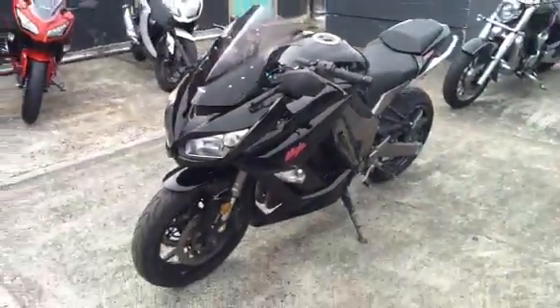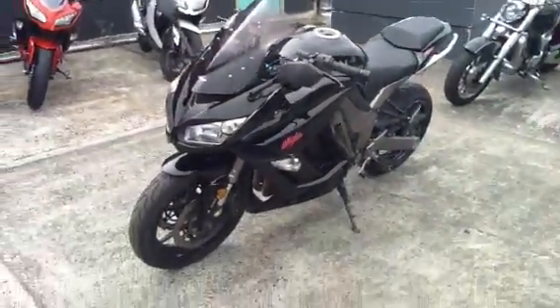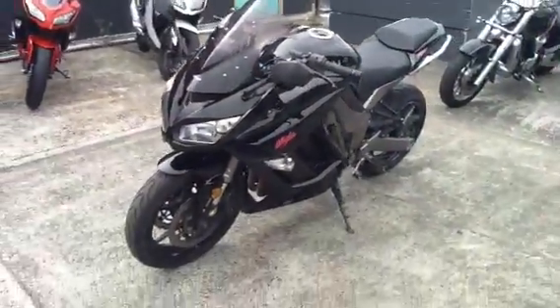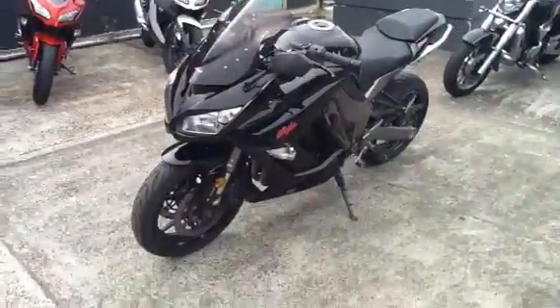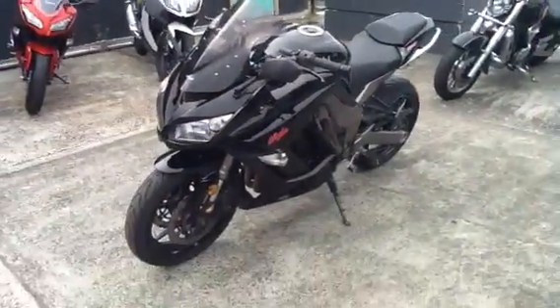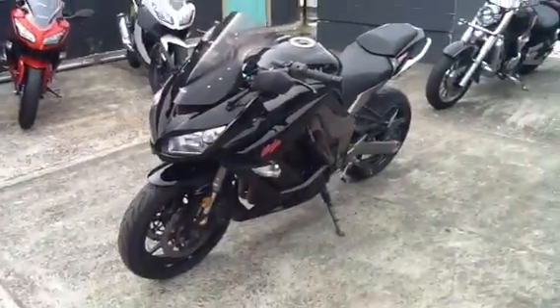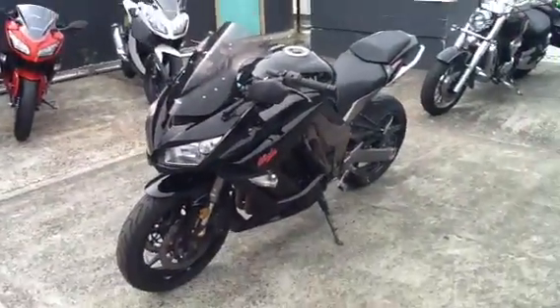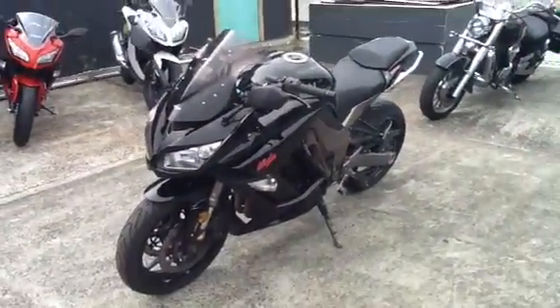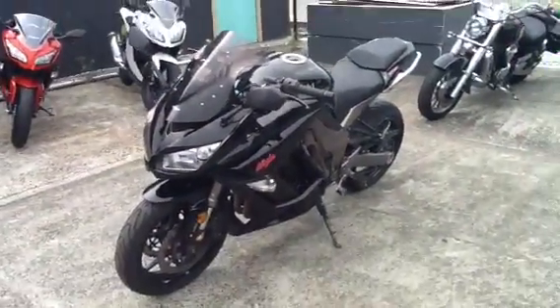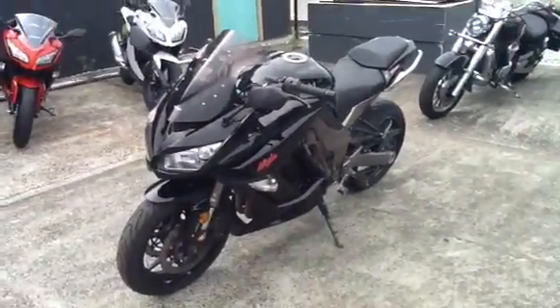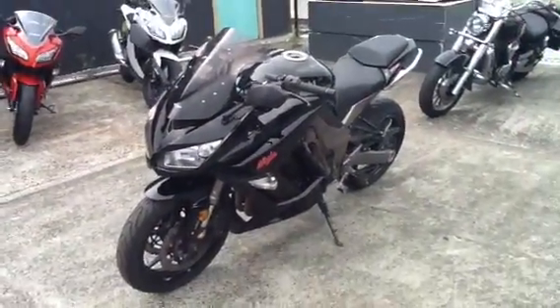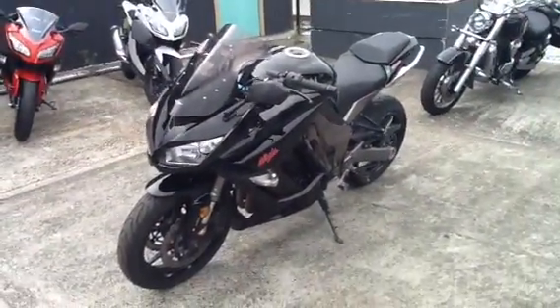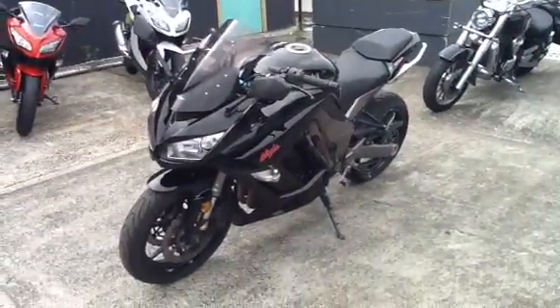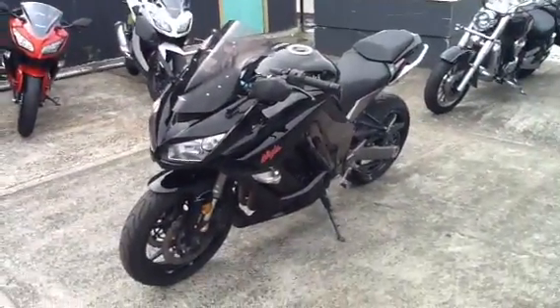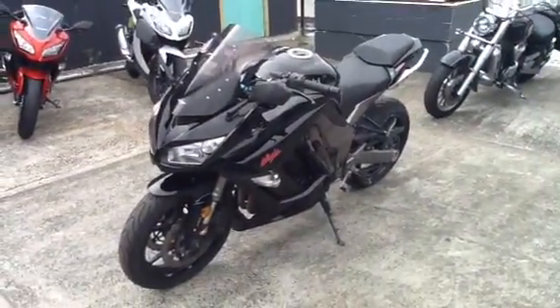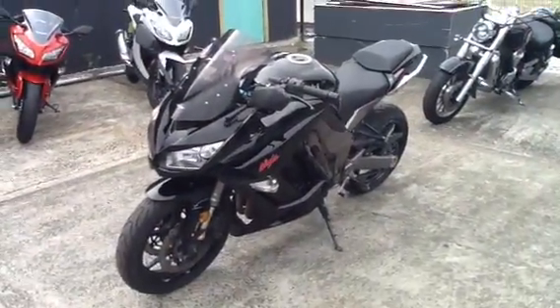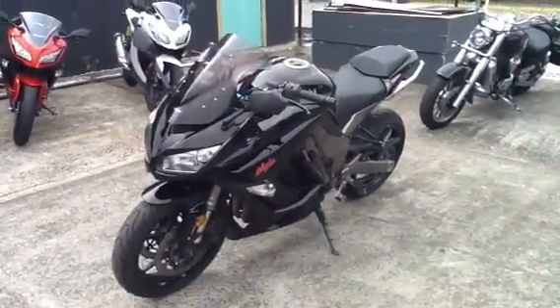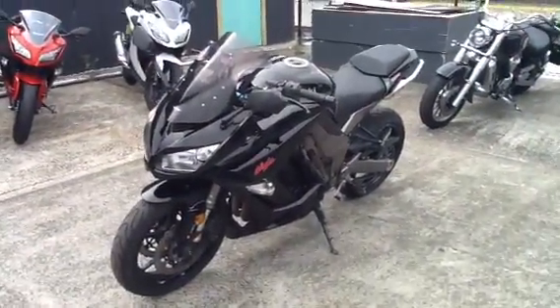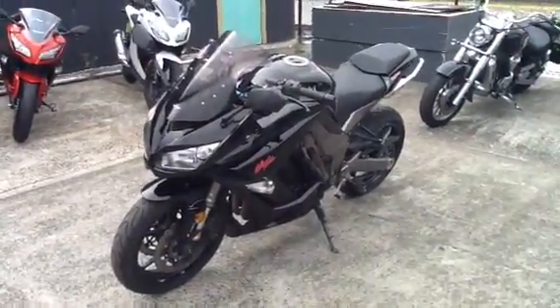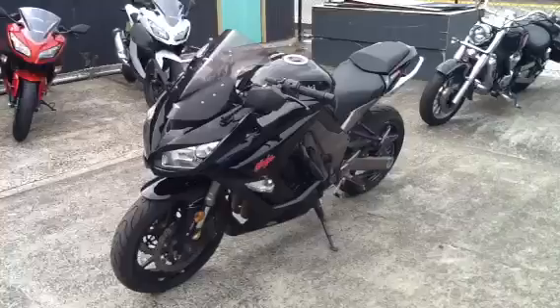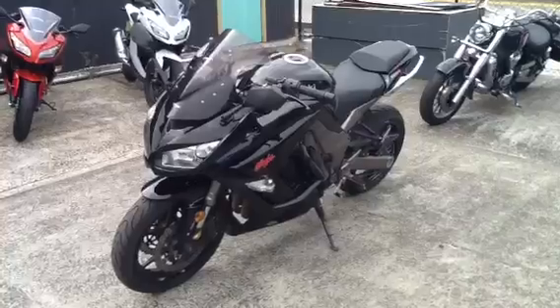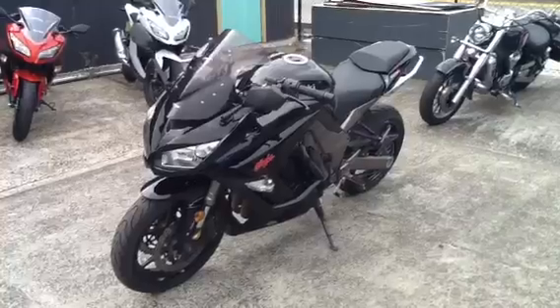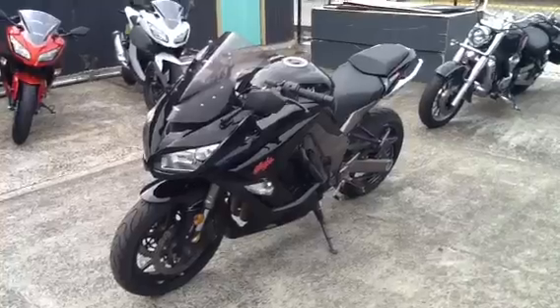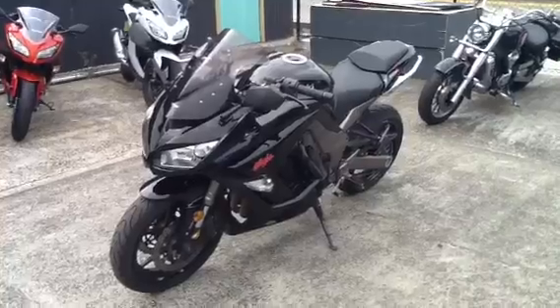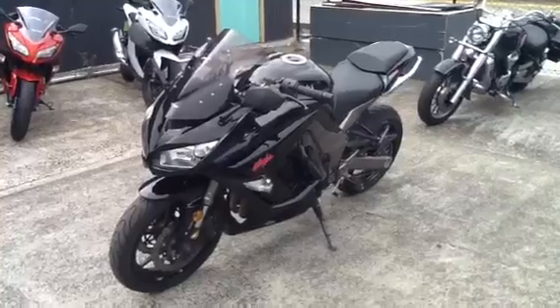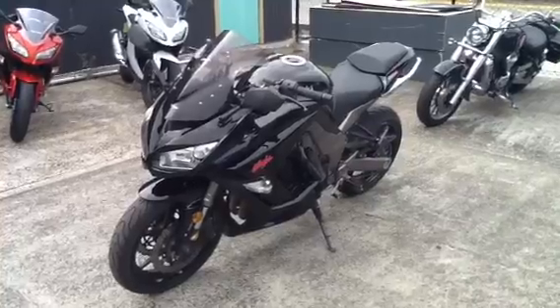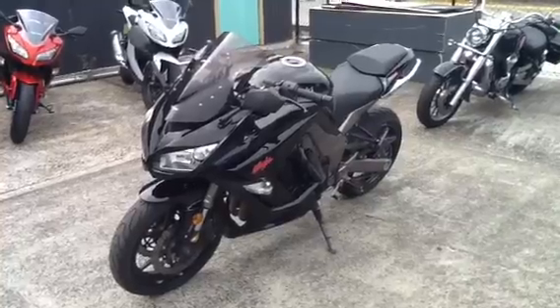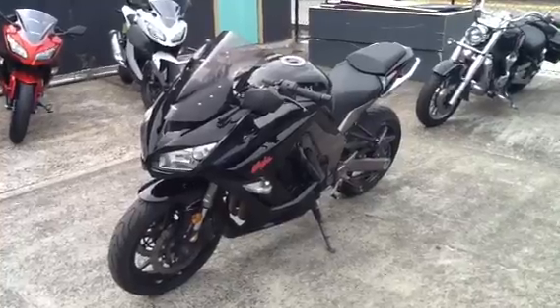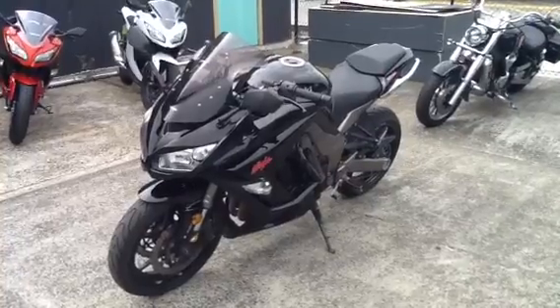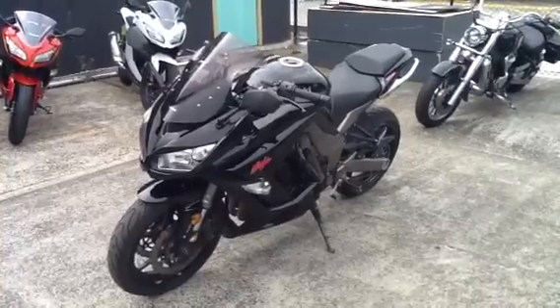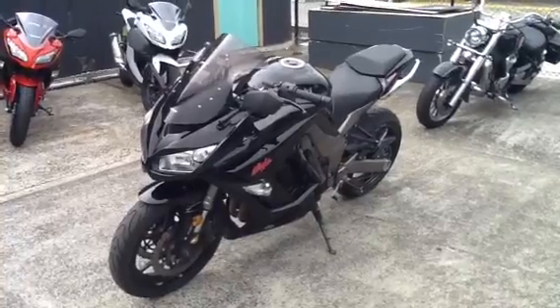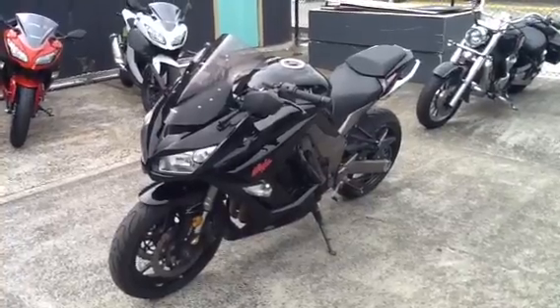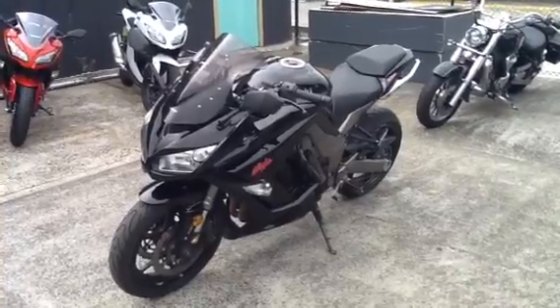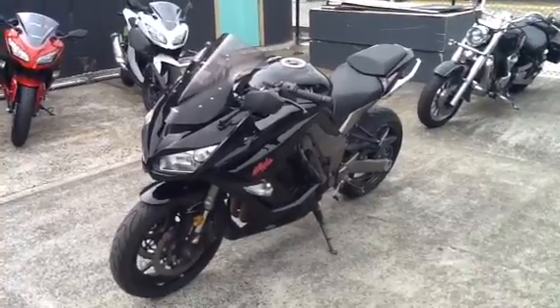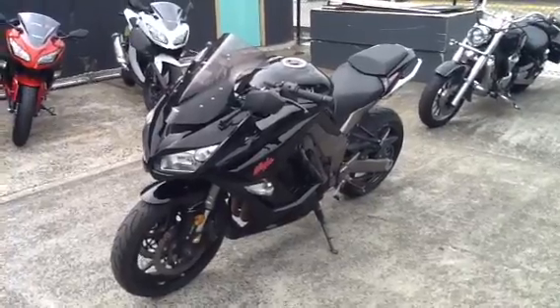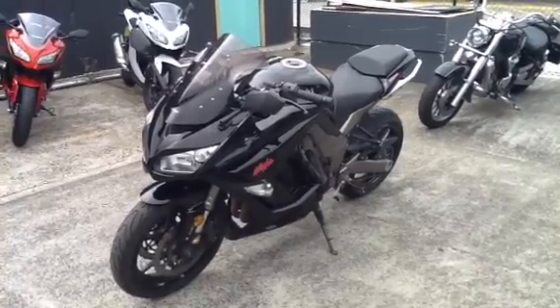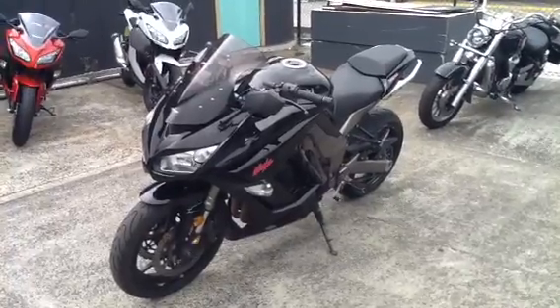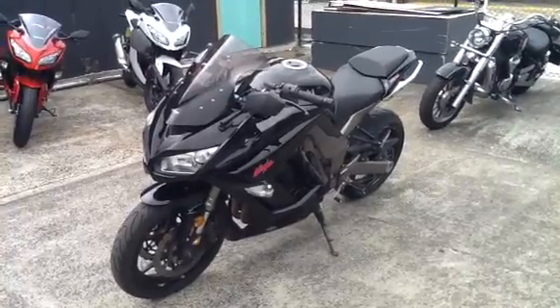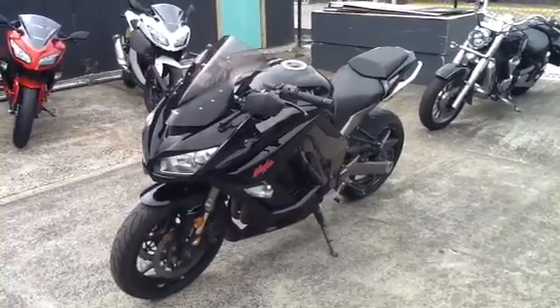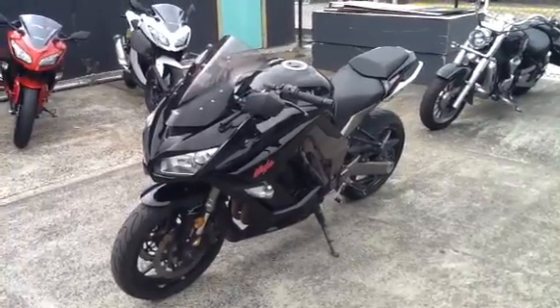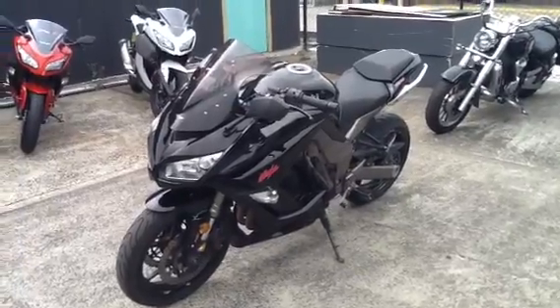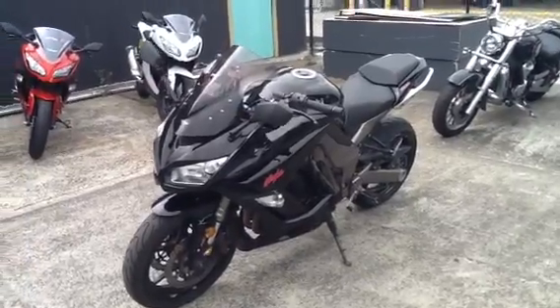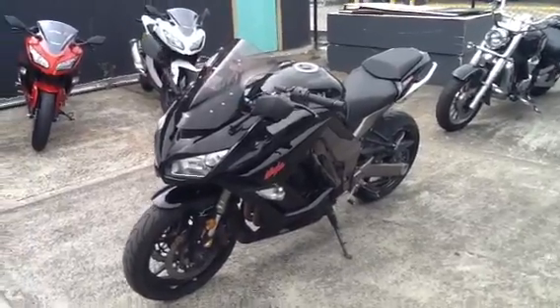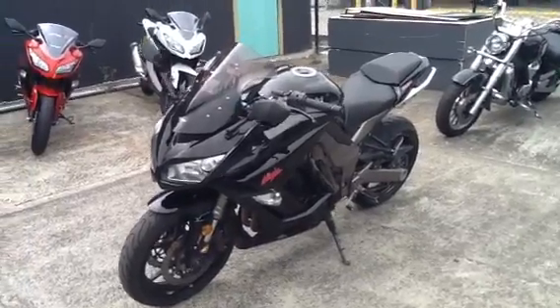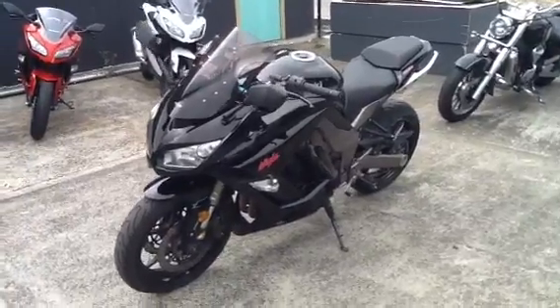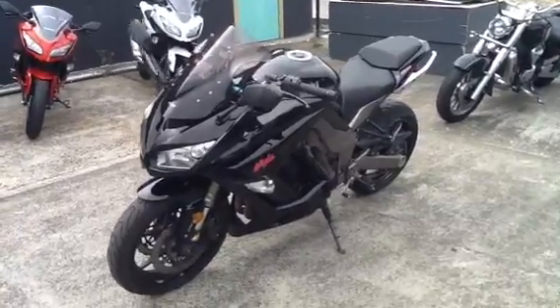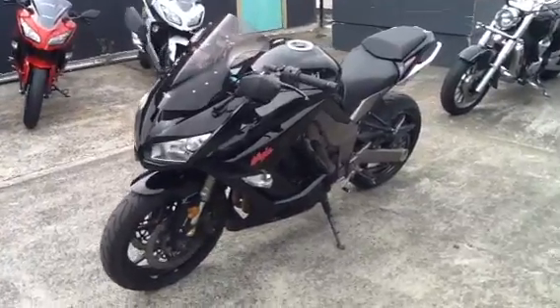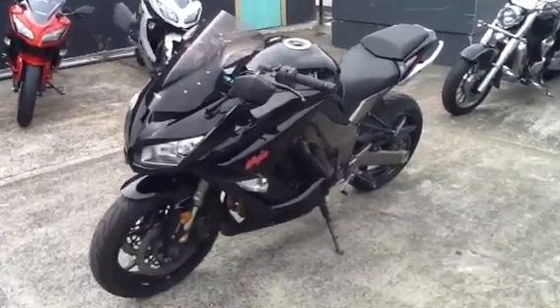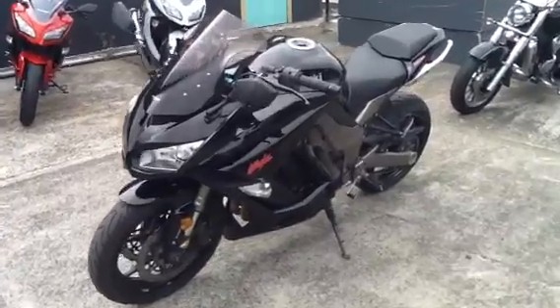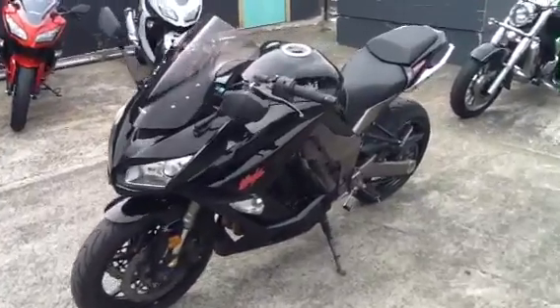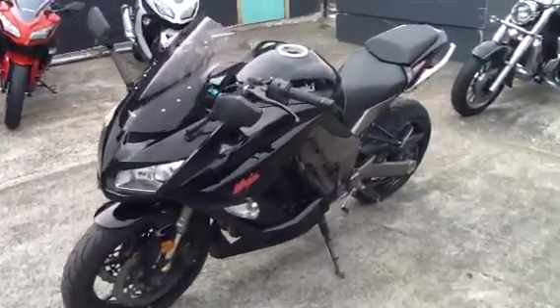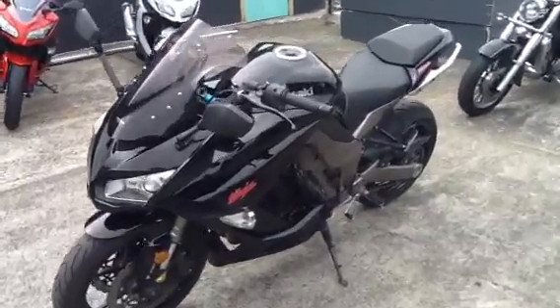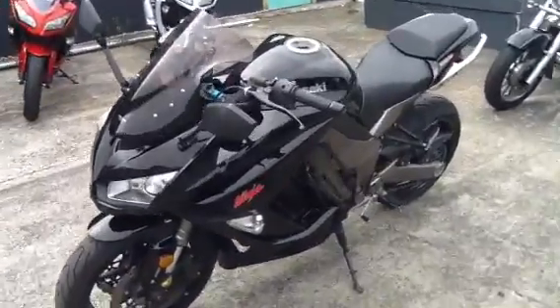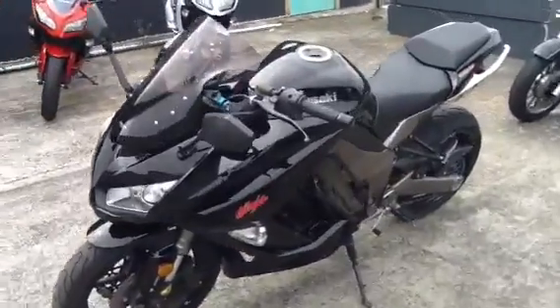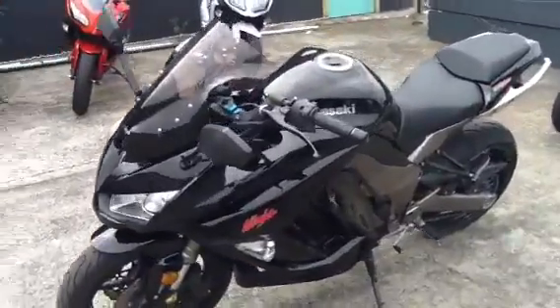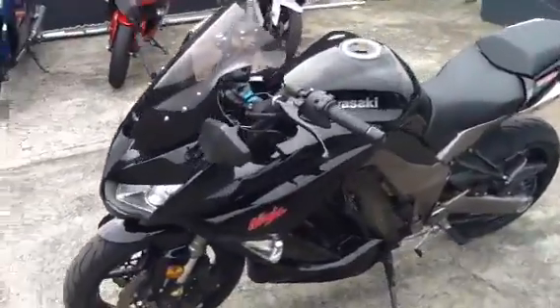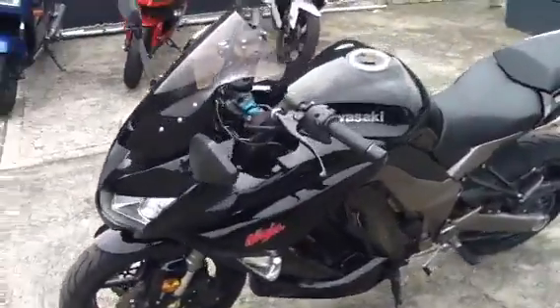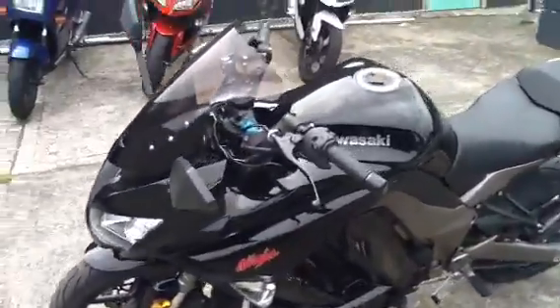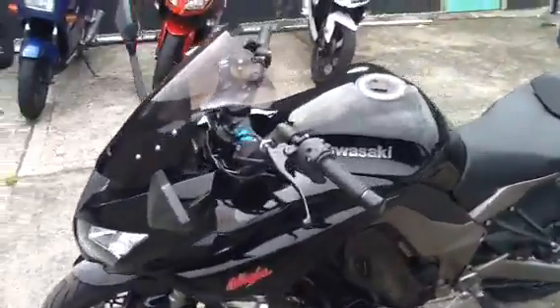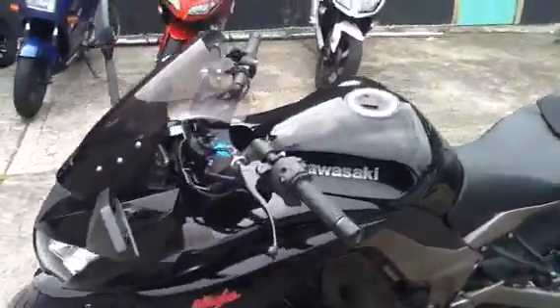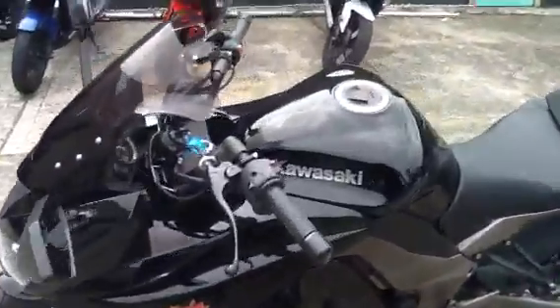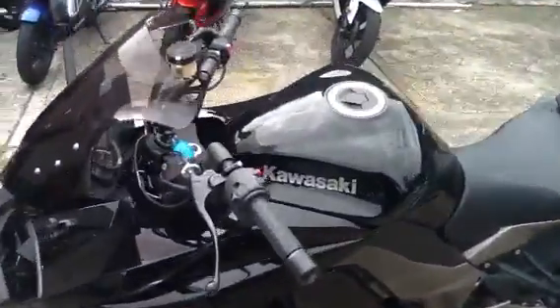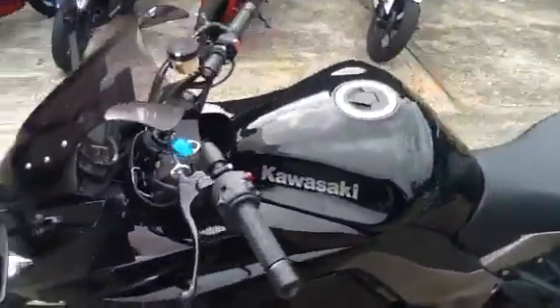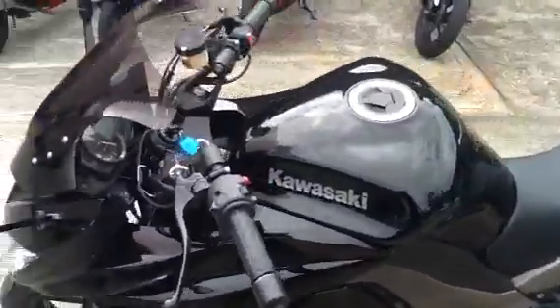It's got a lot of poke, this bike. It goes really well. Handles beautifully. And I'll just start it up for you so you can see what it sounds like.